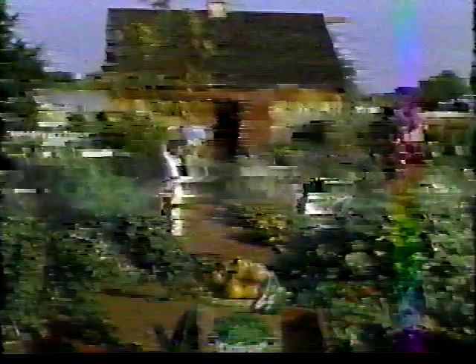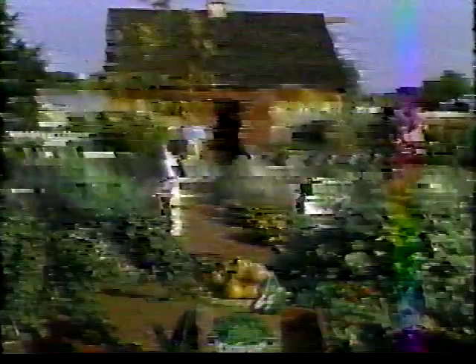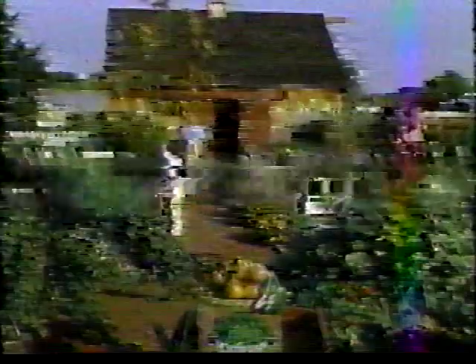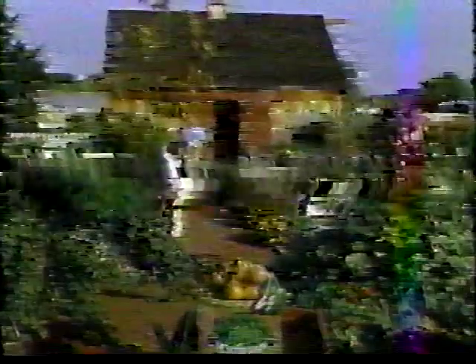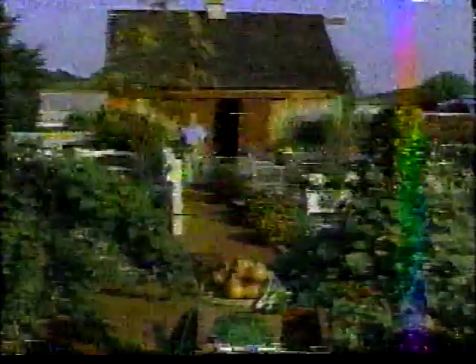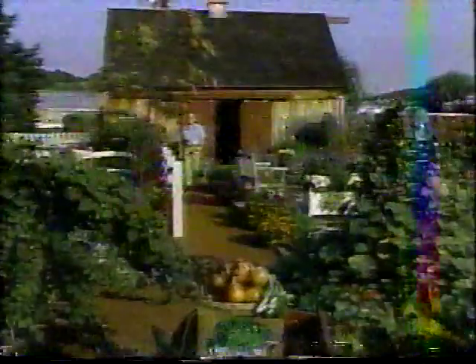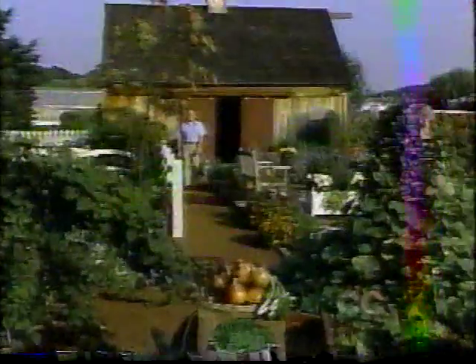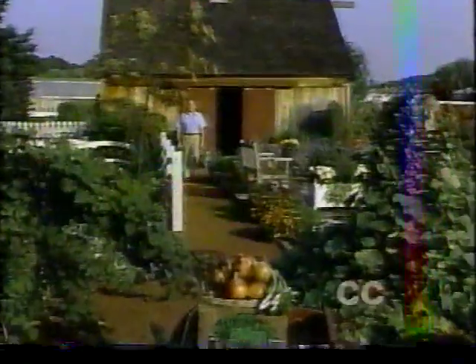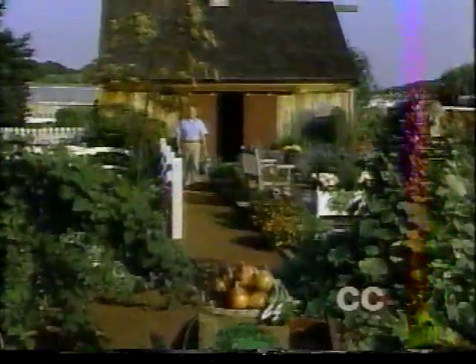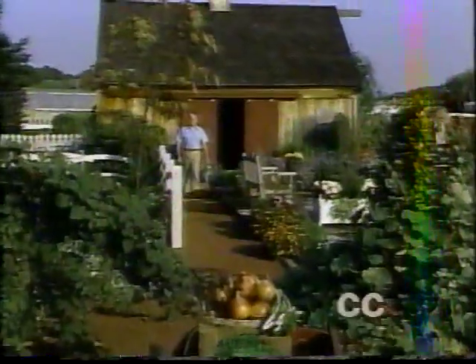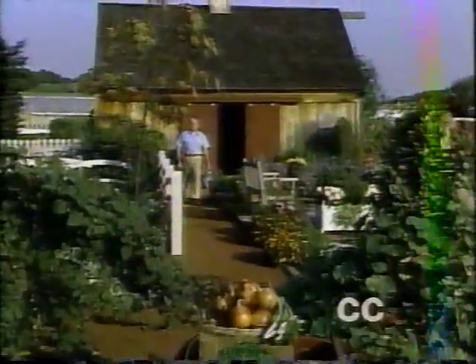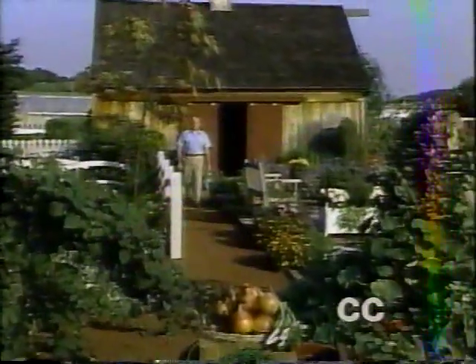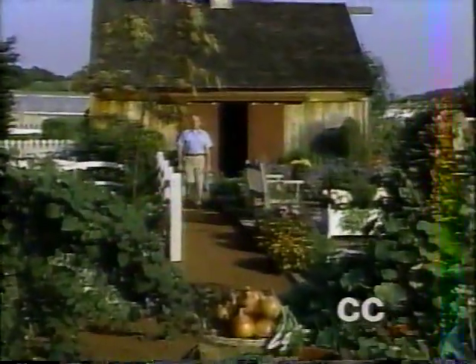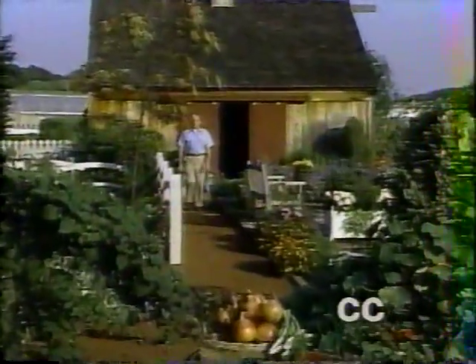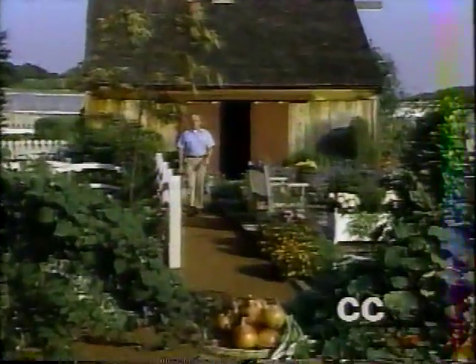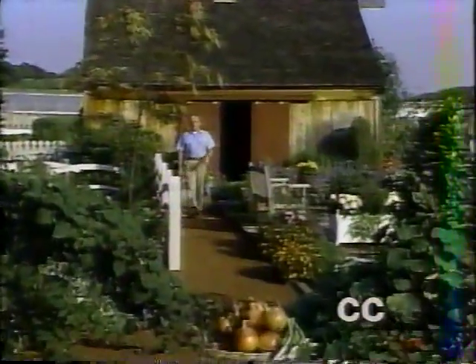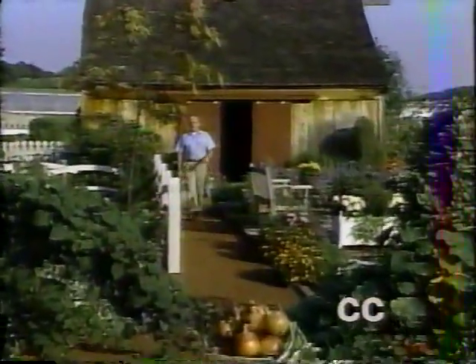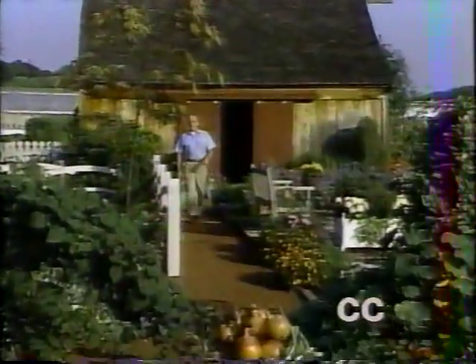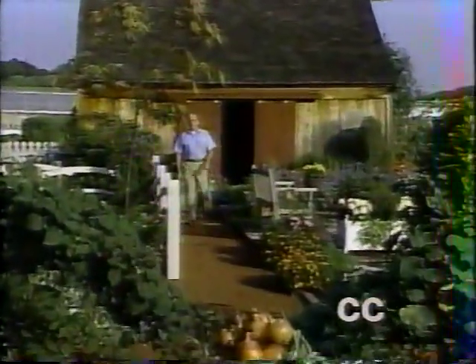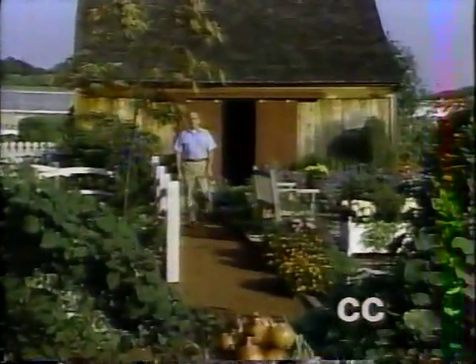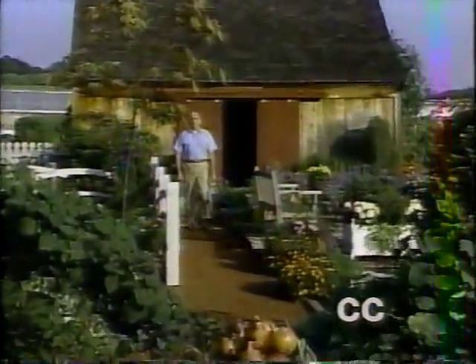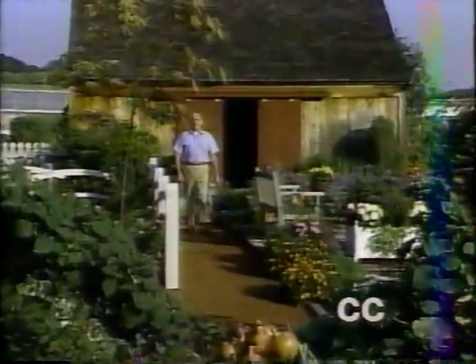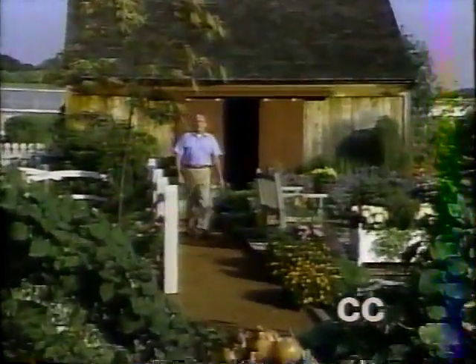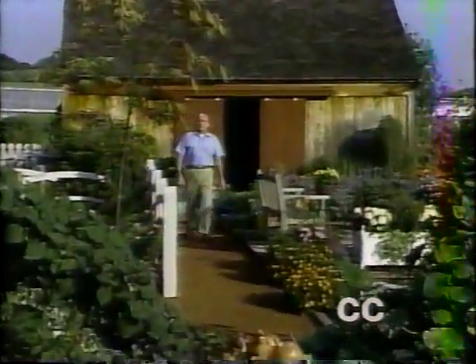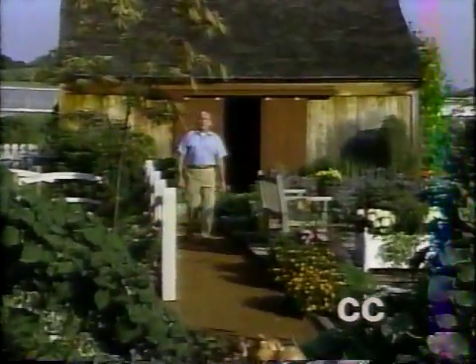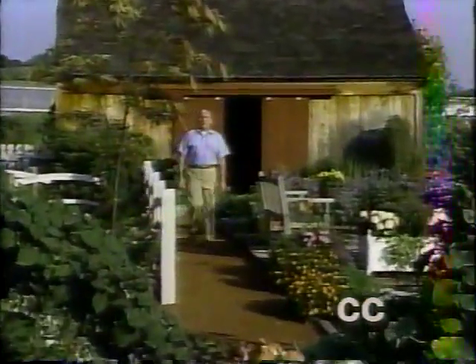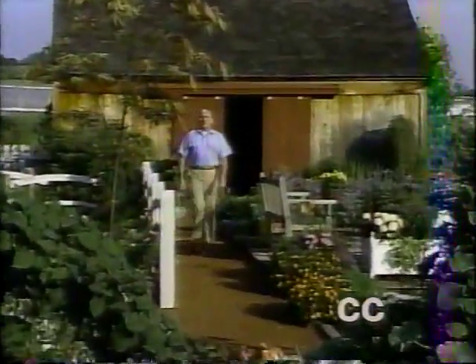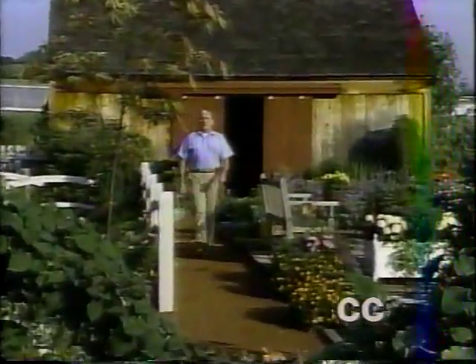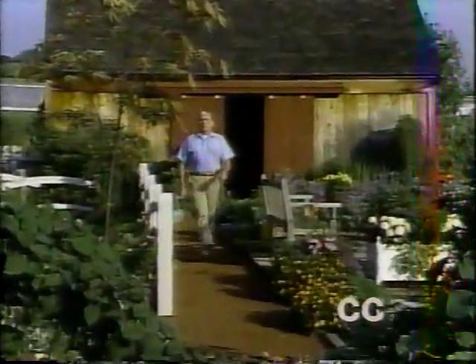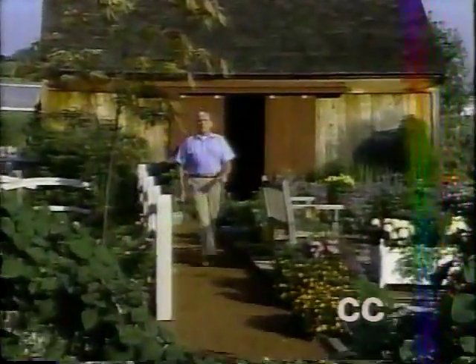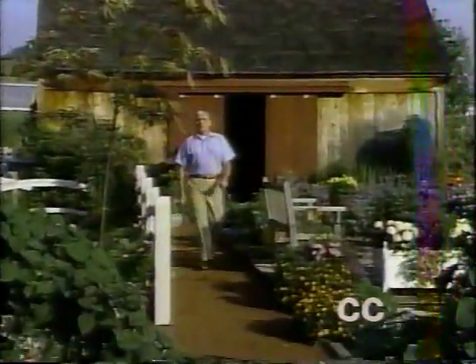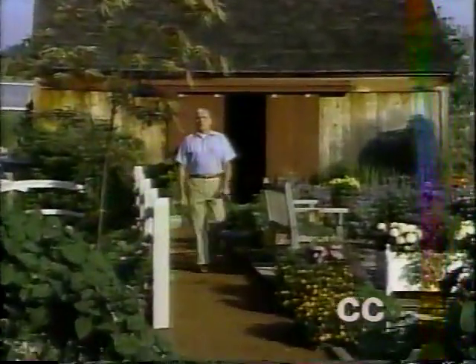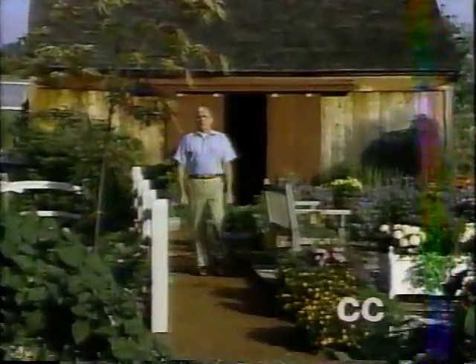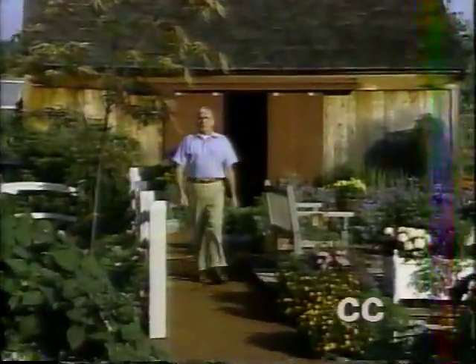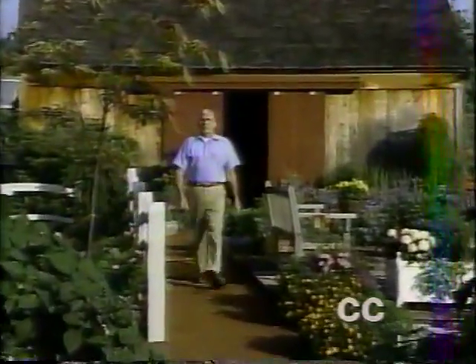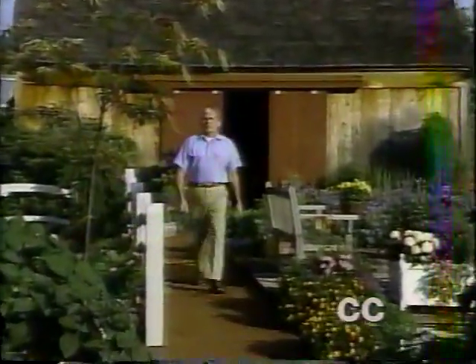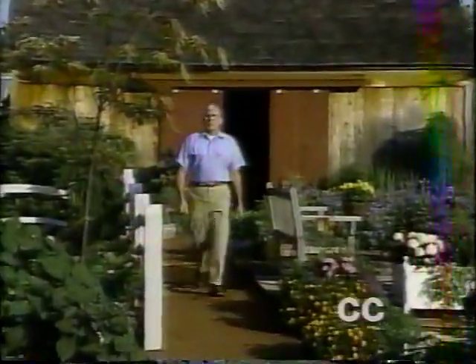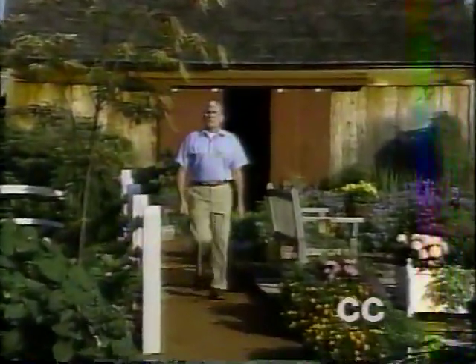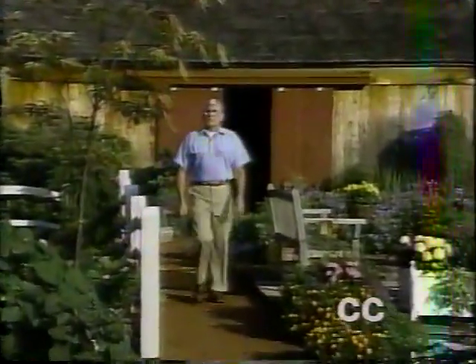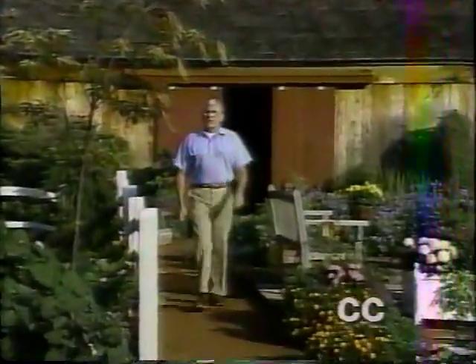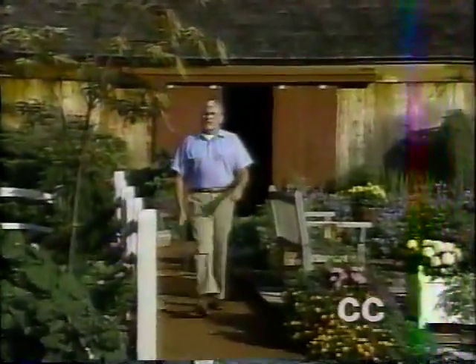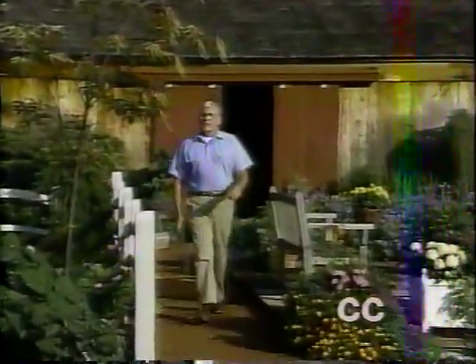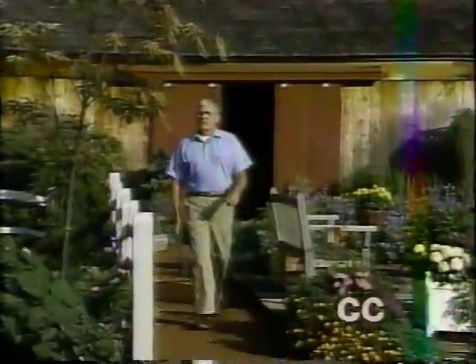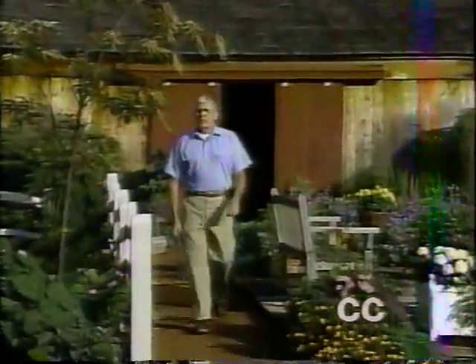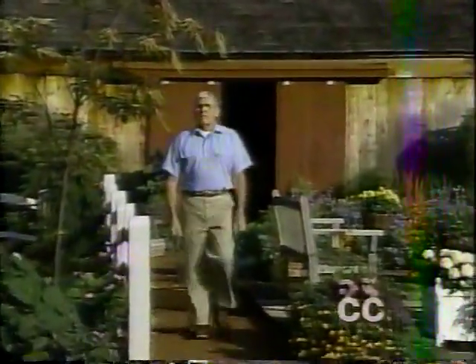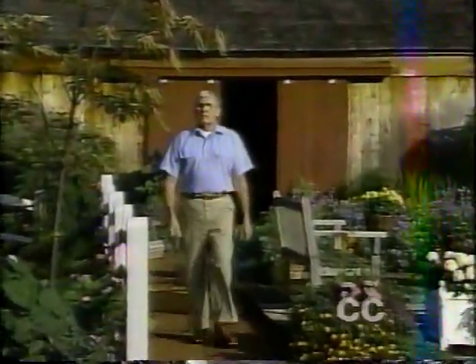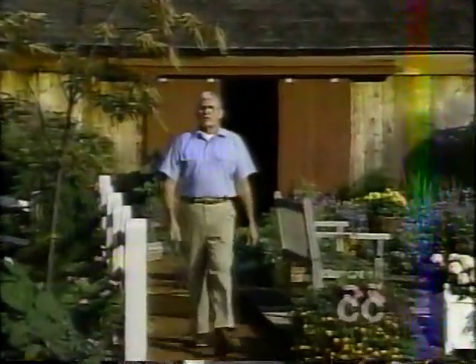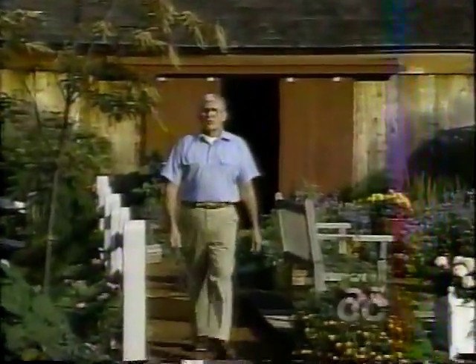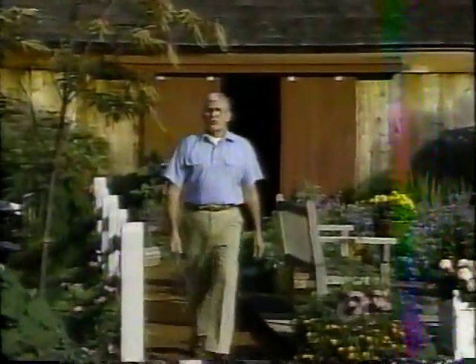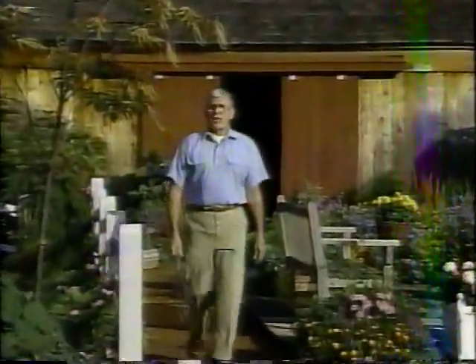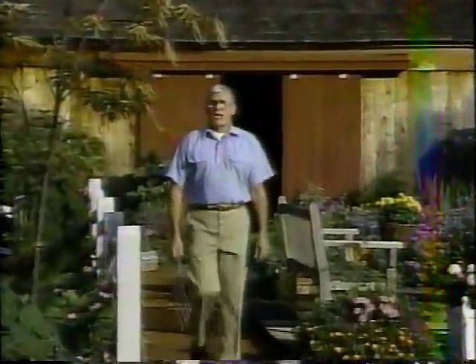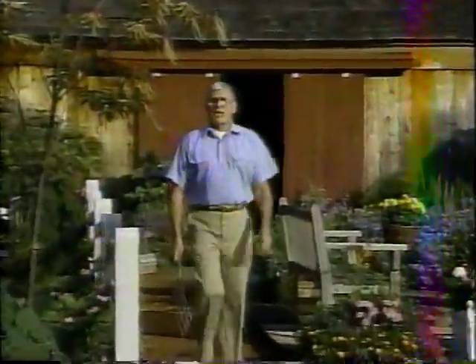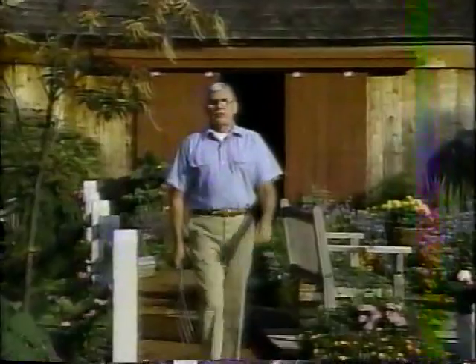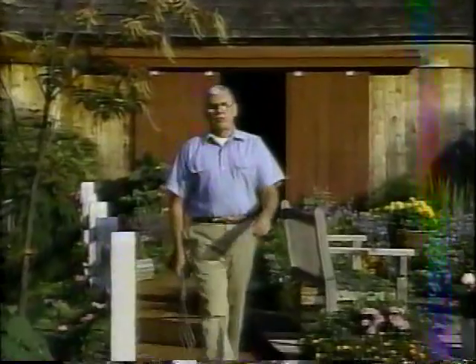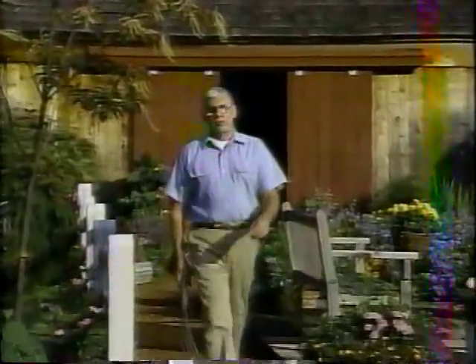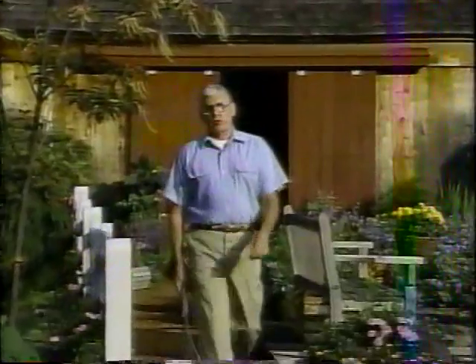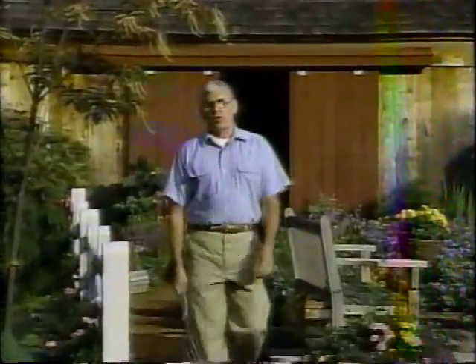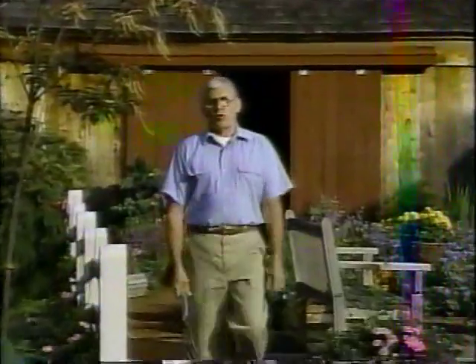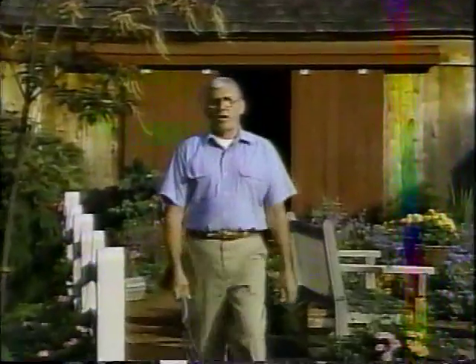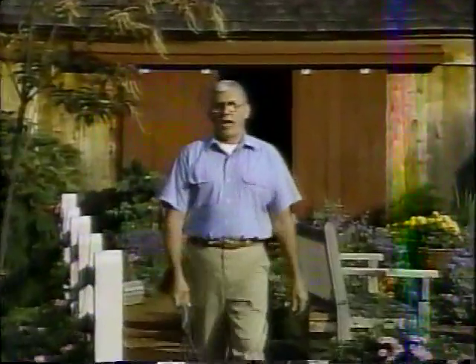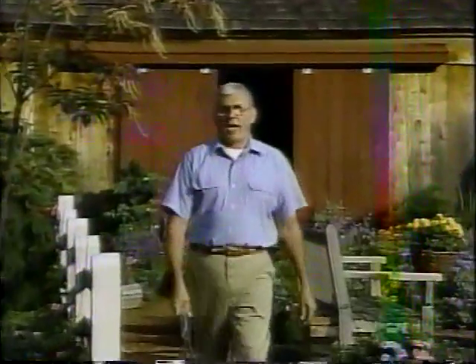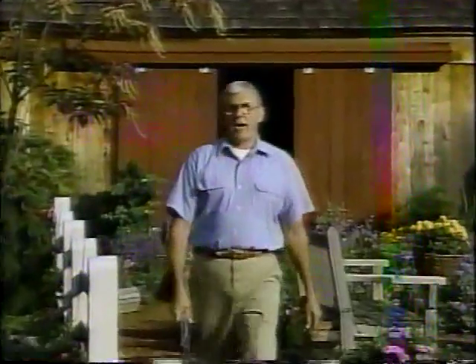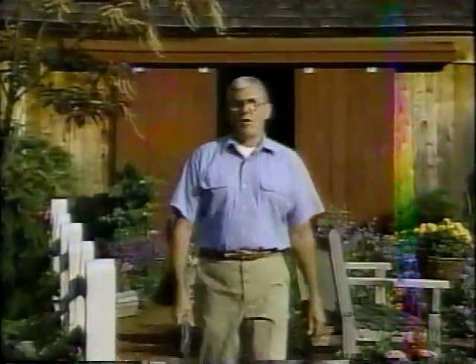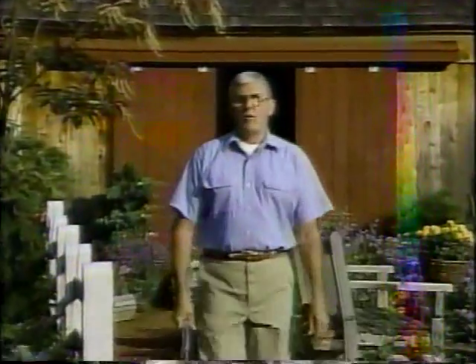Welcome to the Victory Garden. Today, Jim Wilson visits Seed Savers Exchange in Decorah, Iowa.